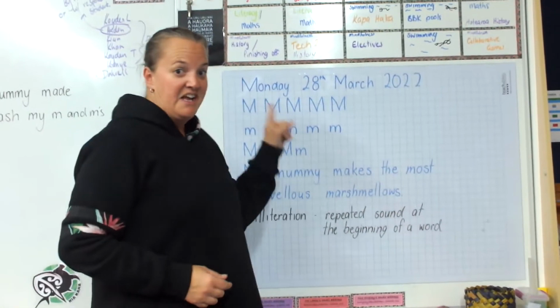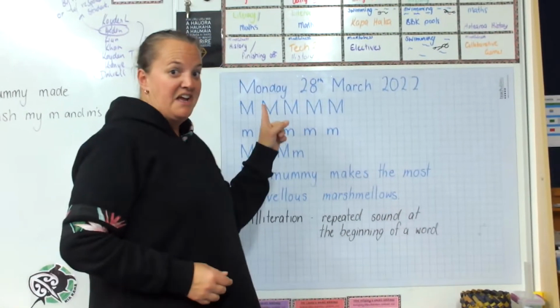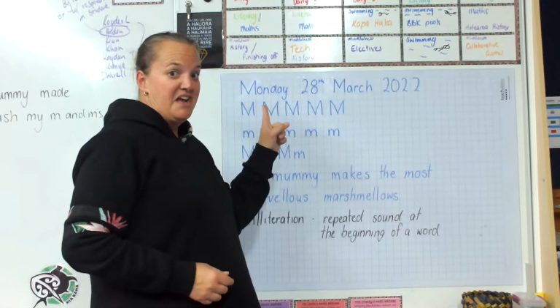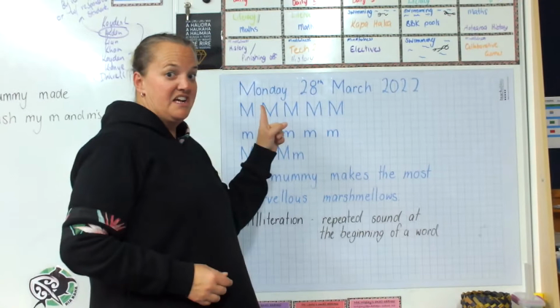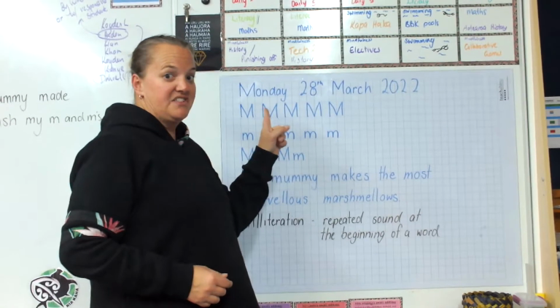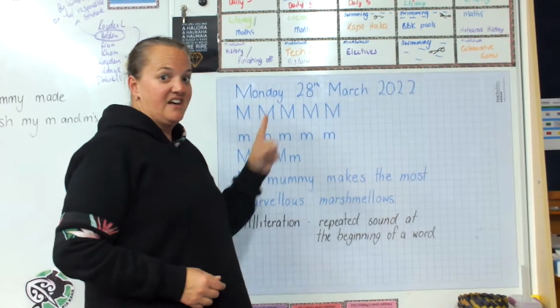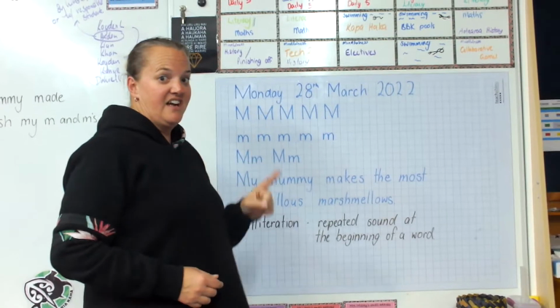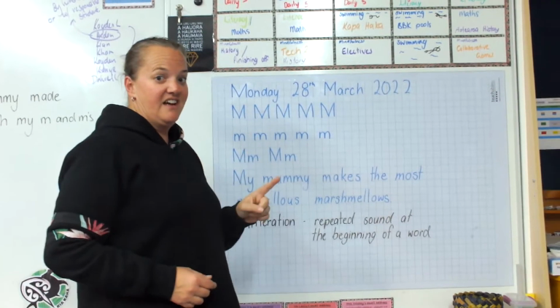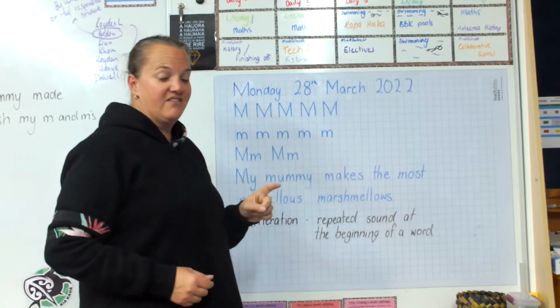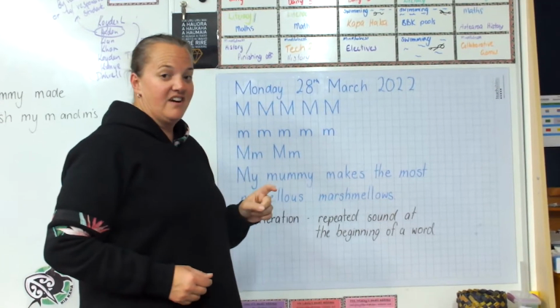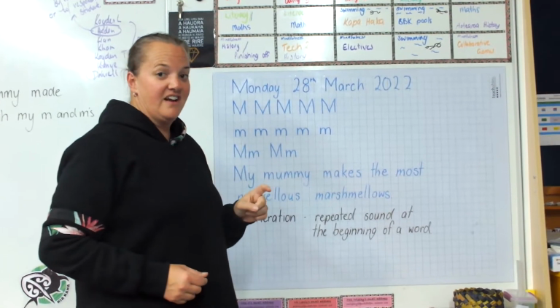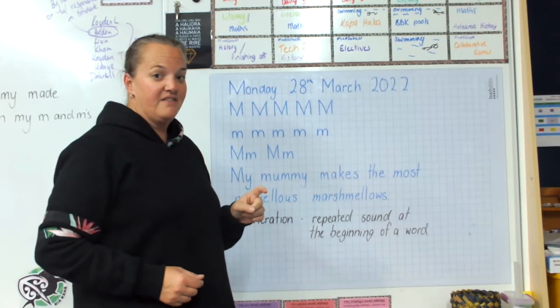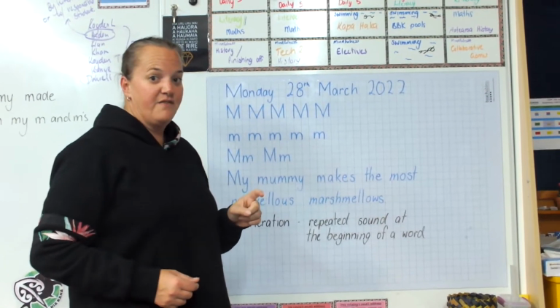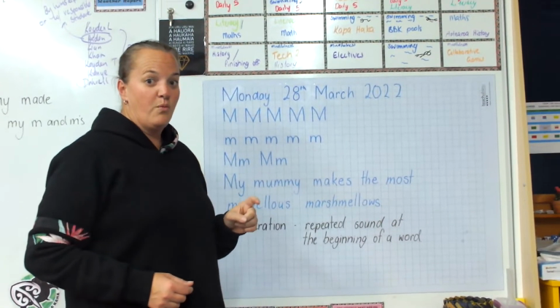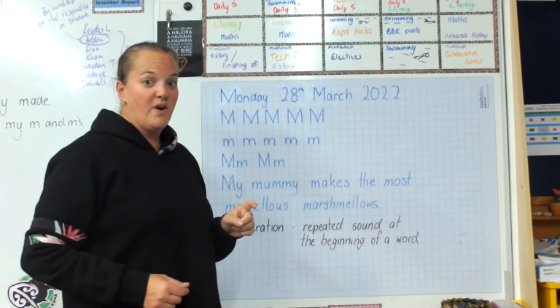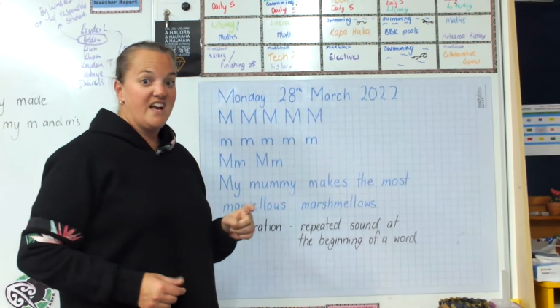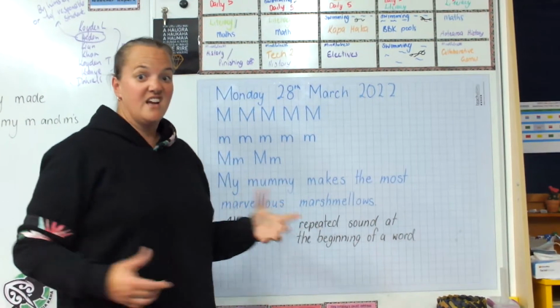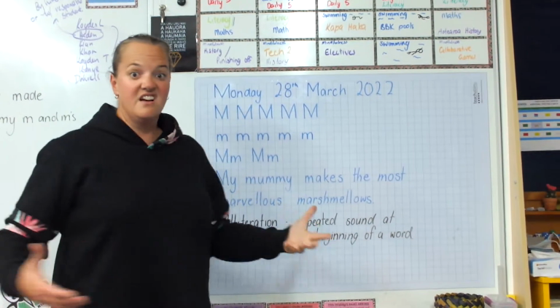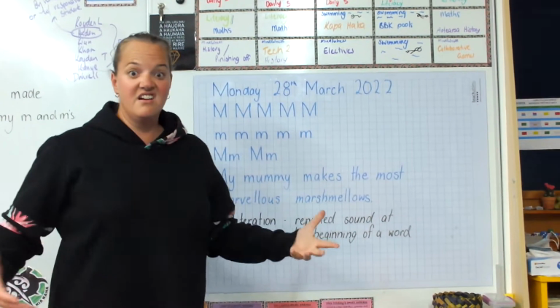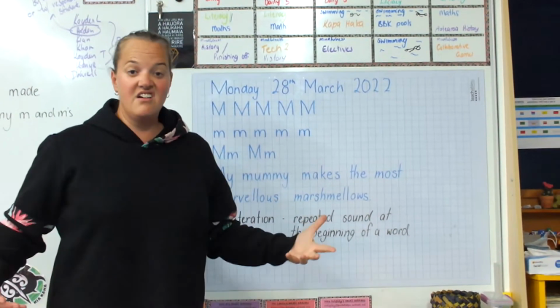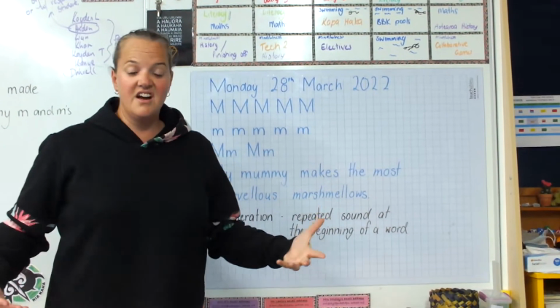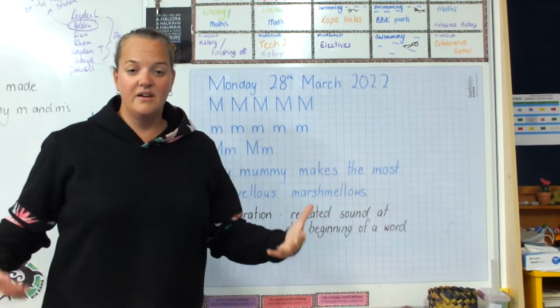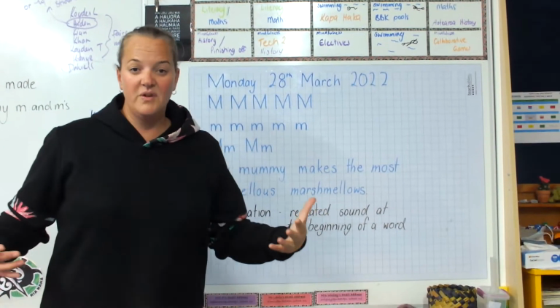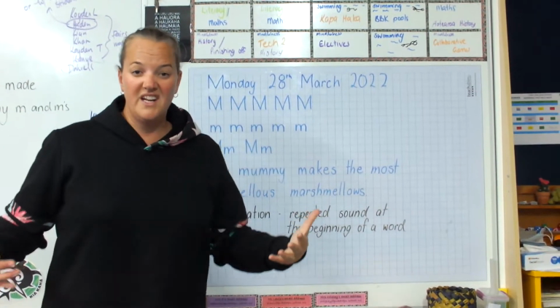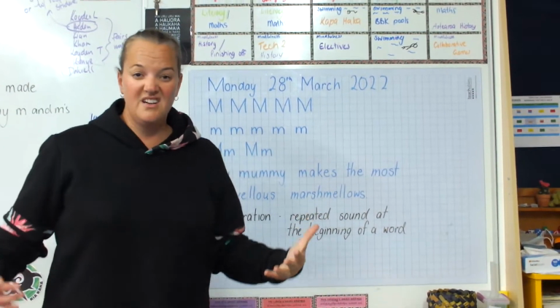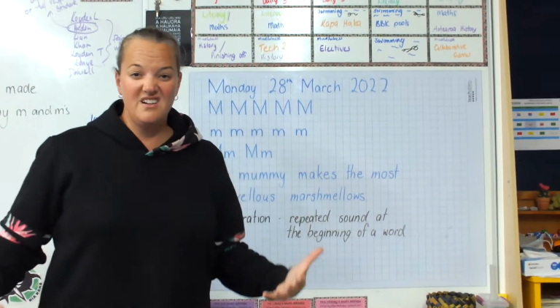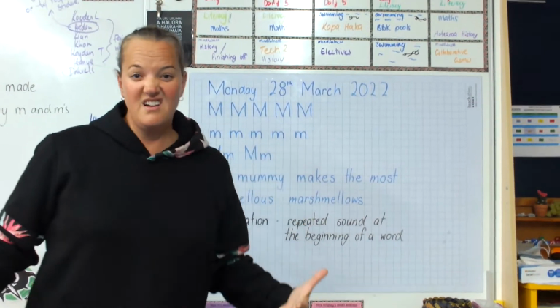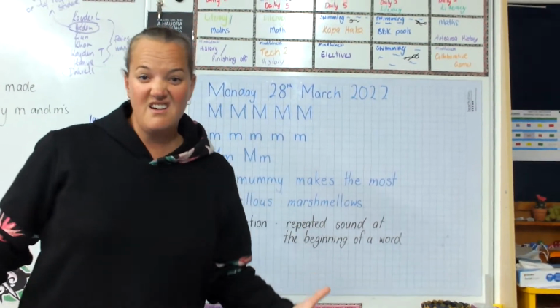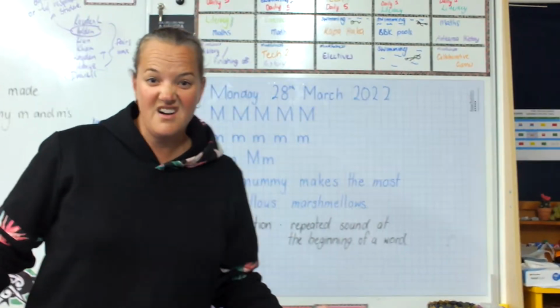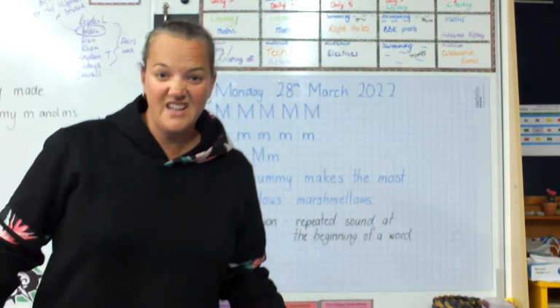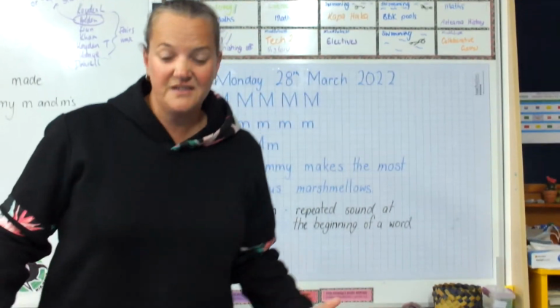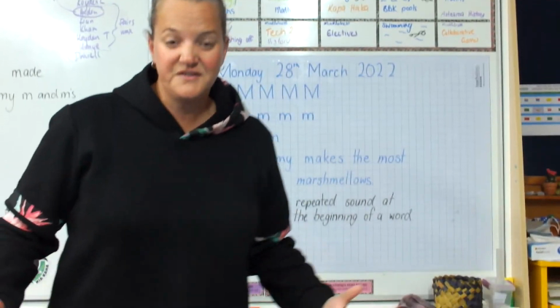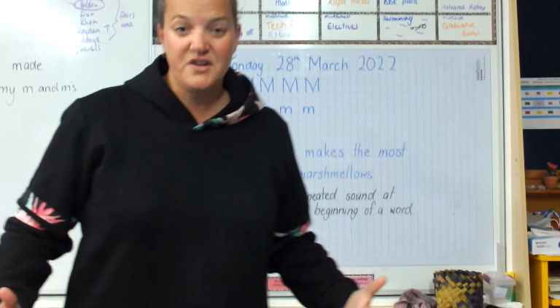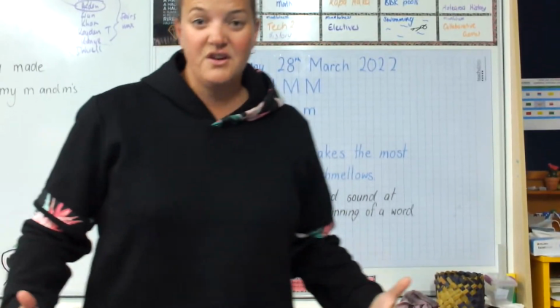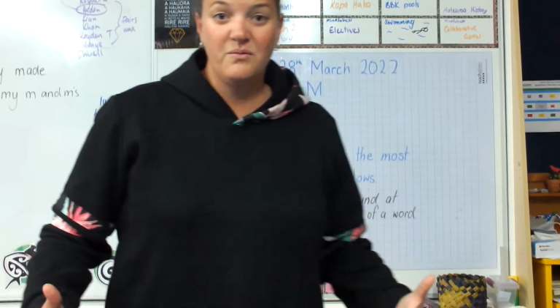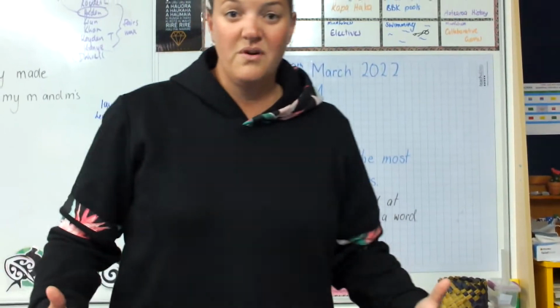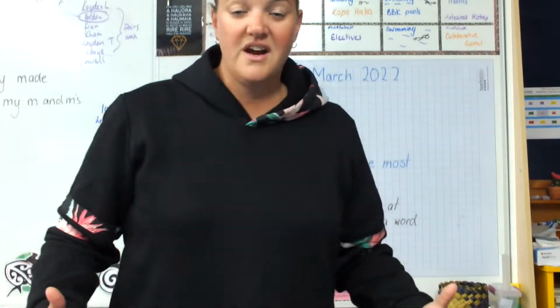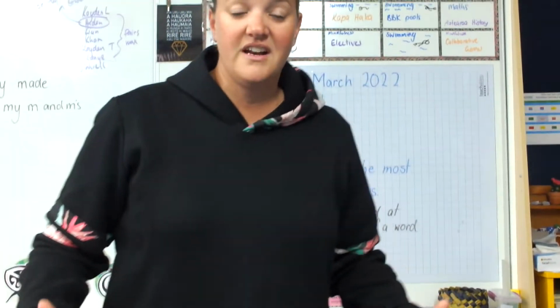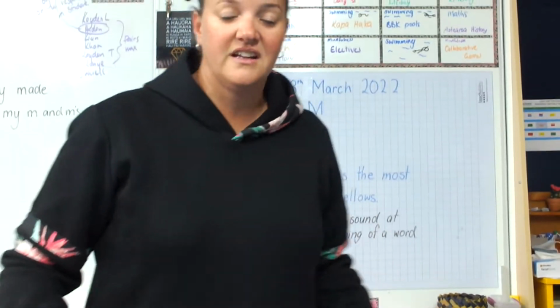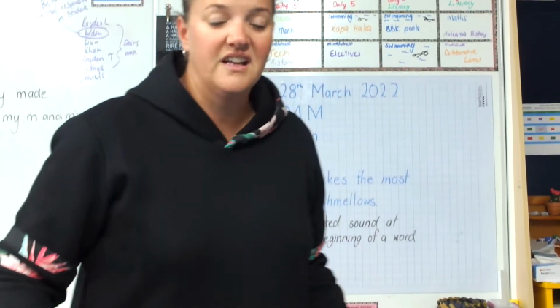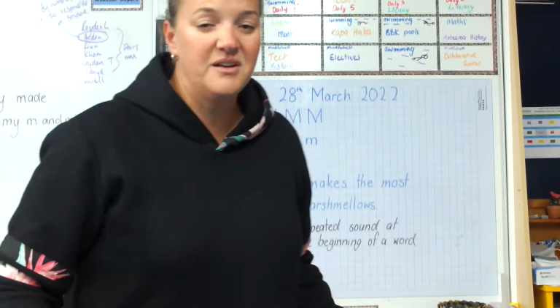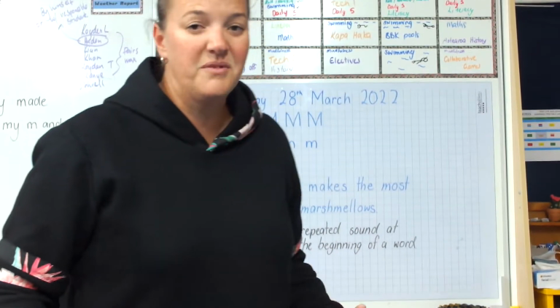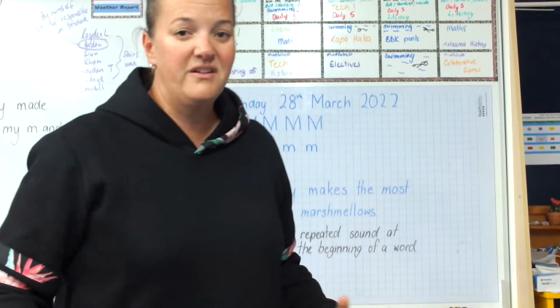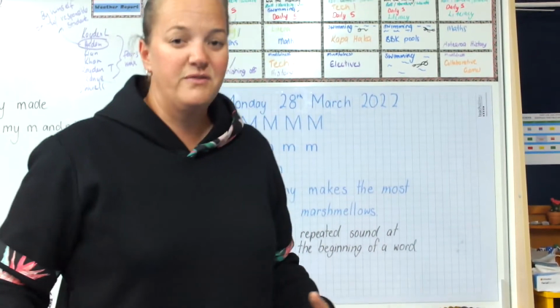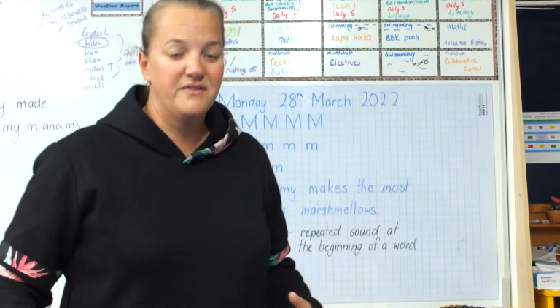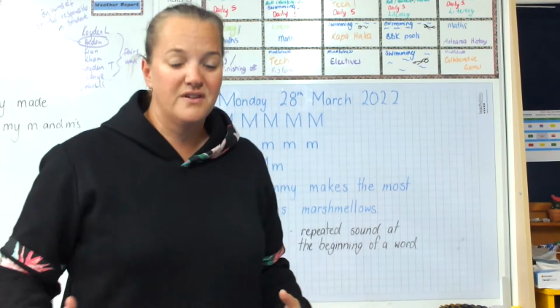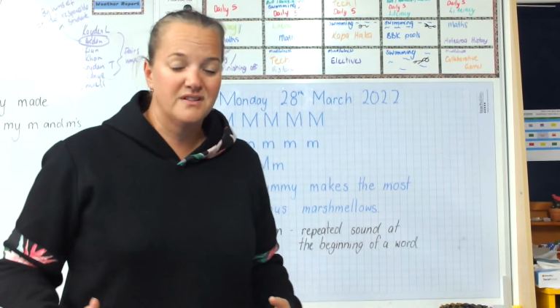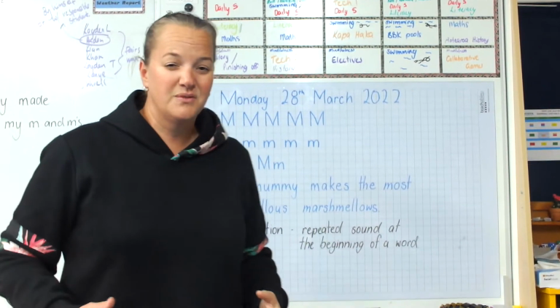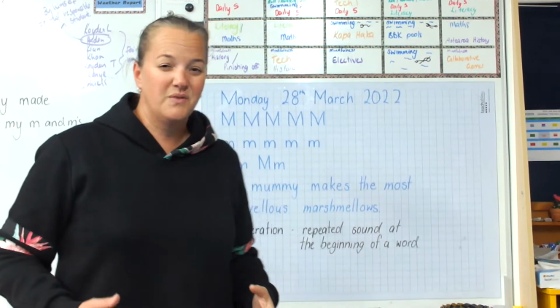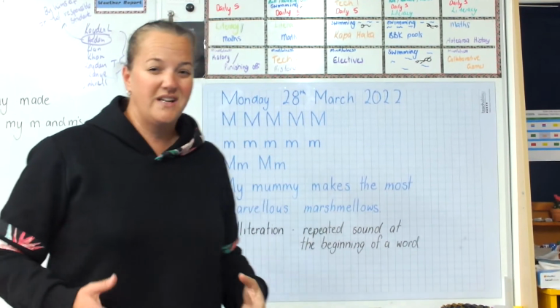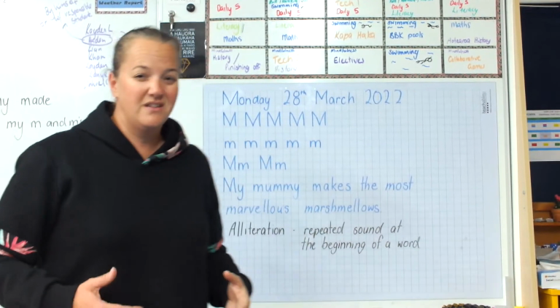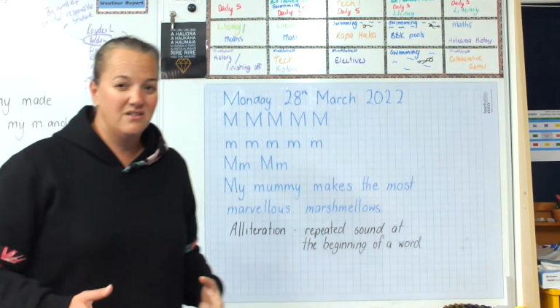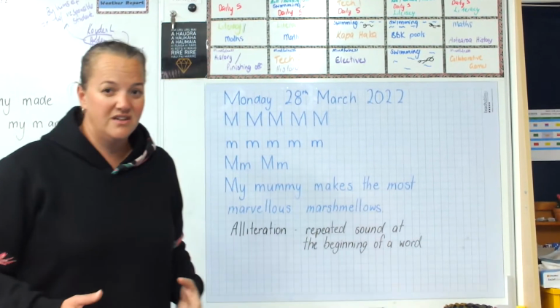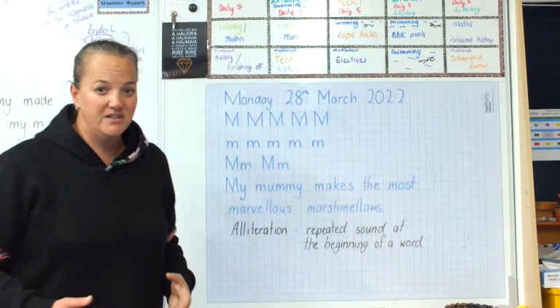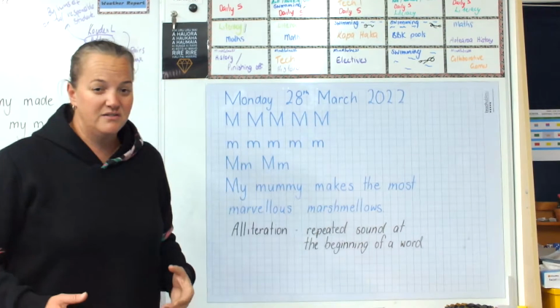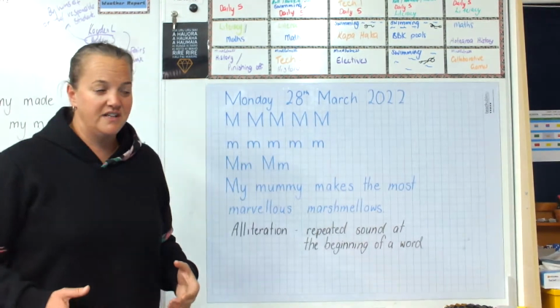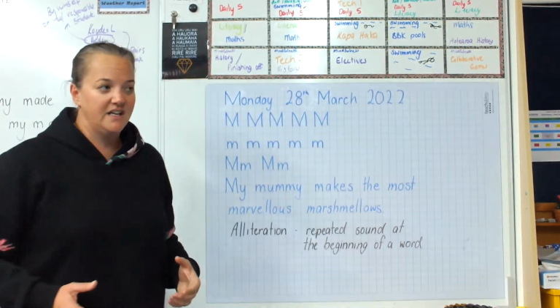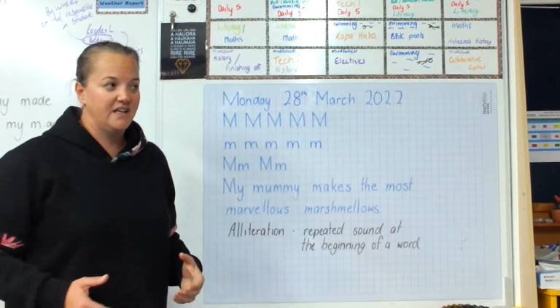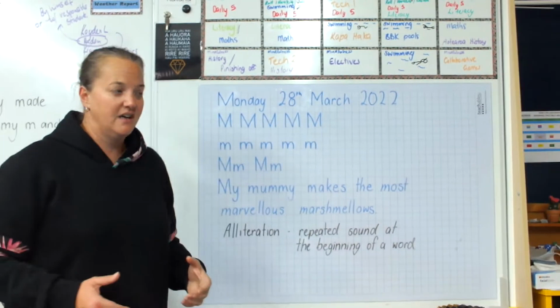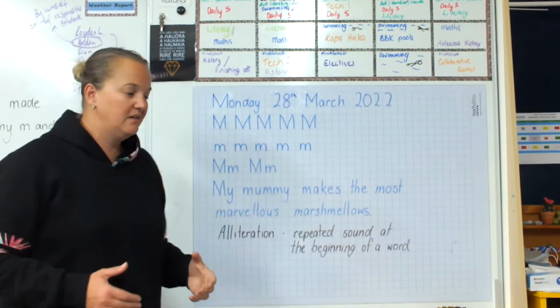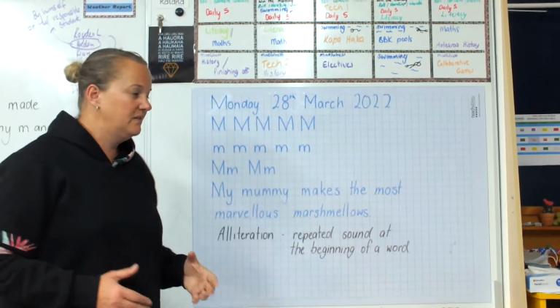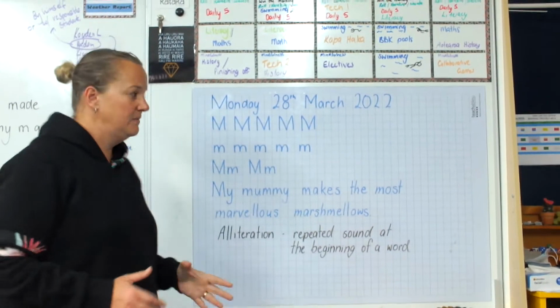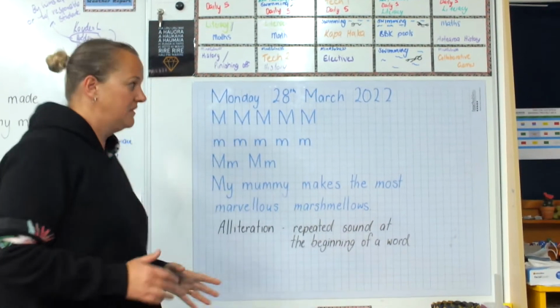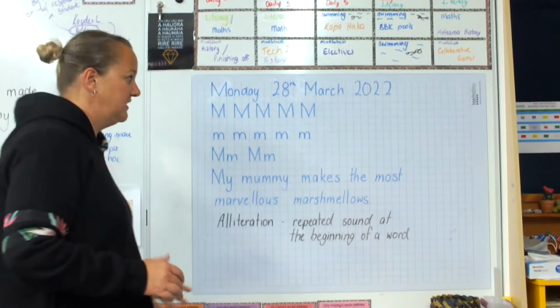Here's our handwriting for week nine, week nine of term one. Can you believe we've got into week nine already? Holy moly.